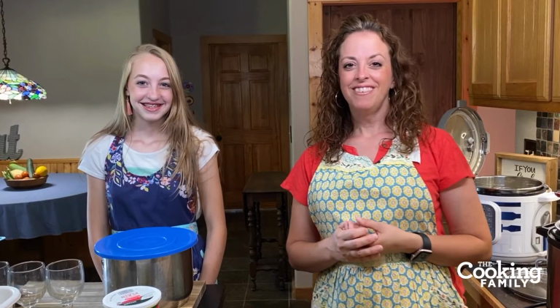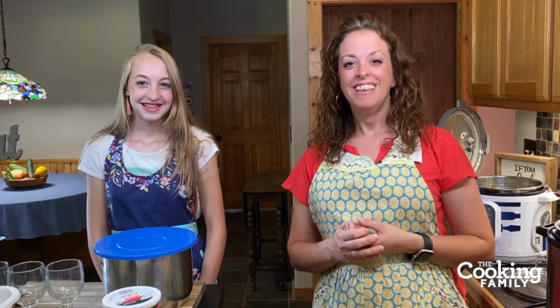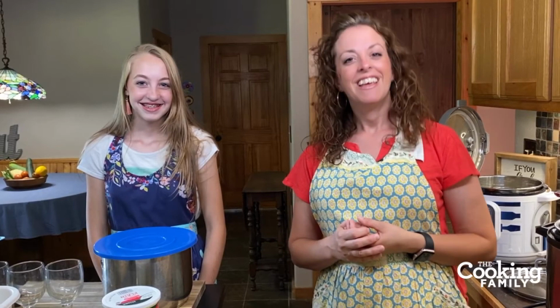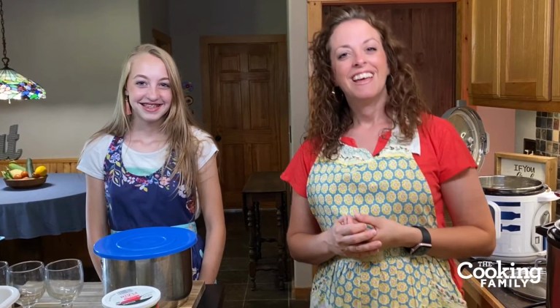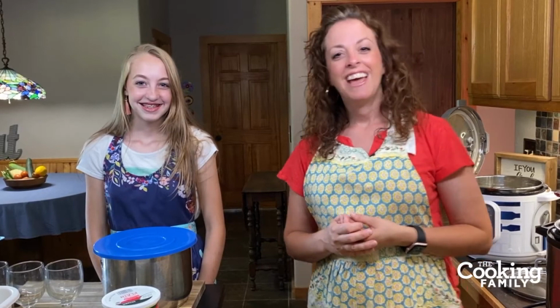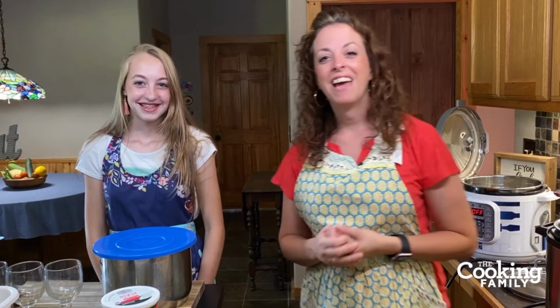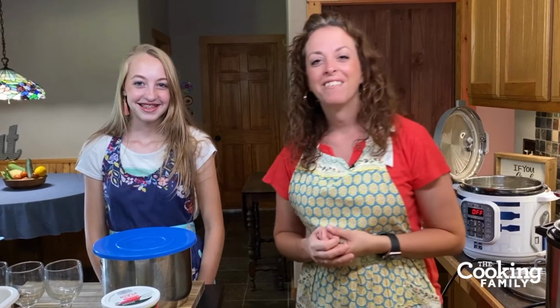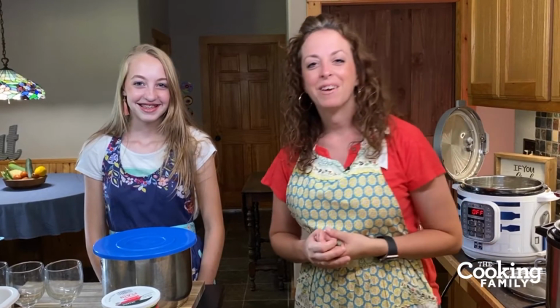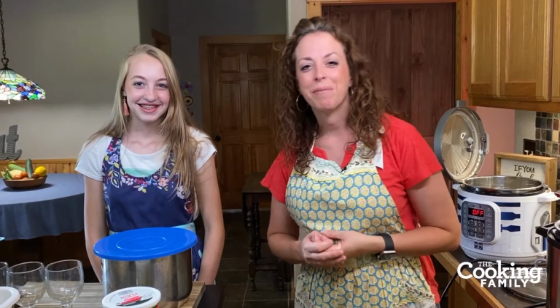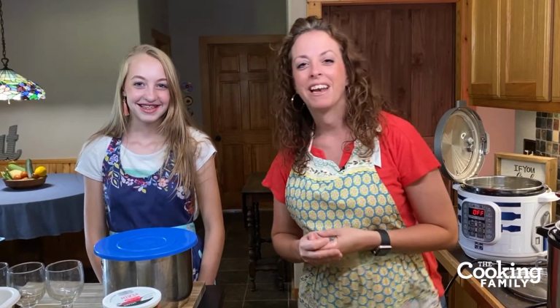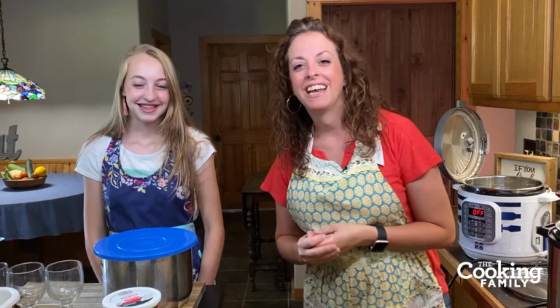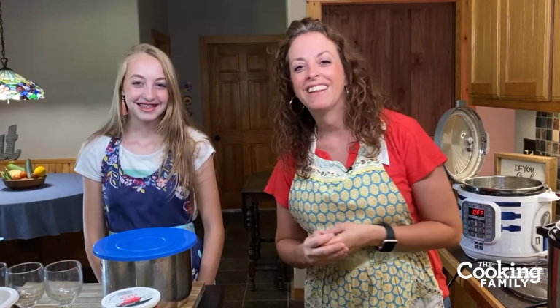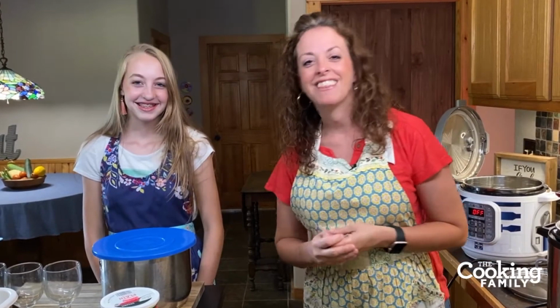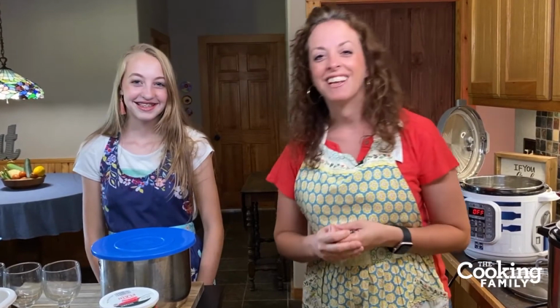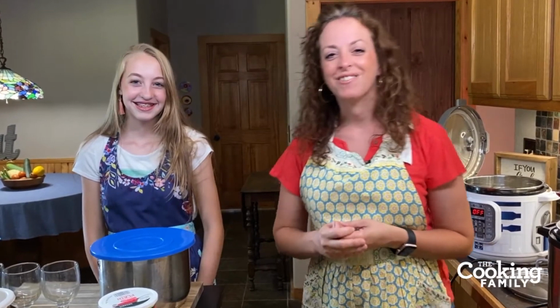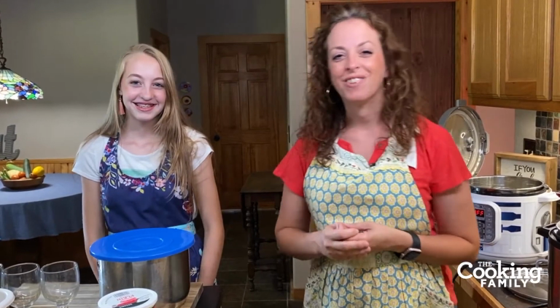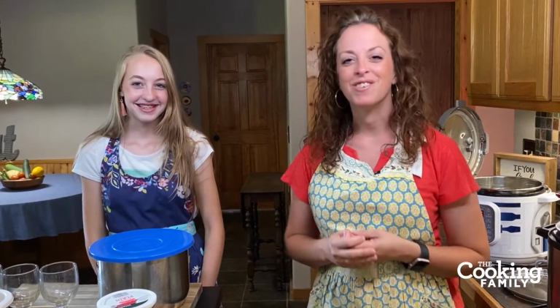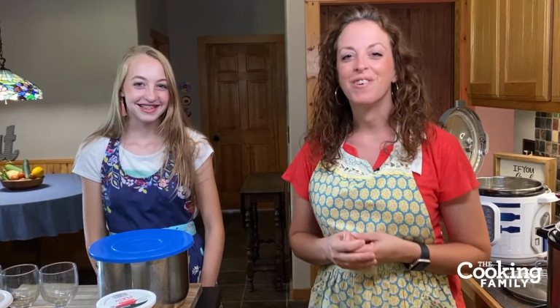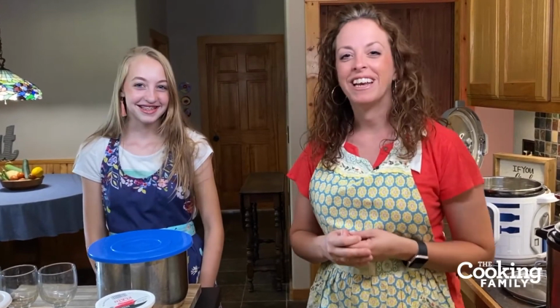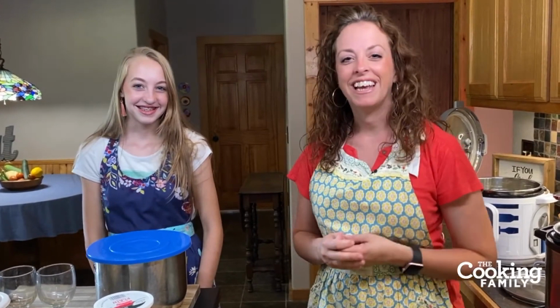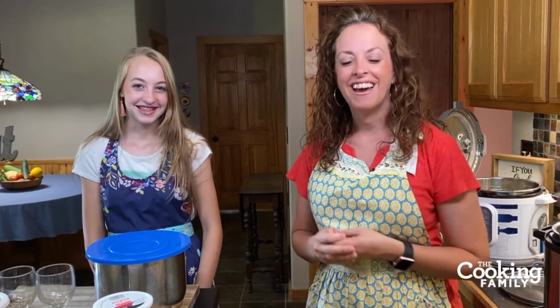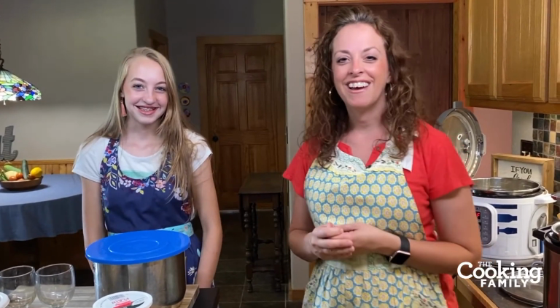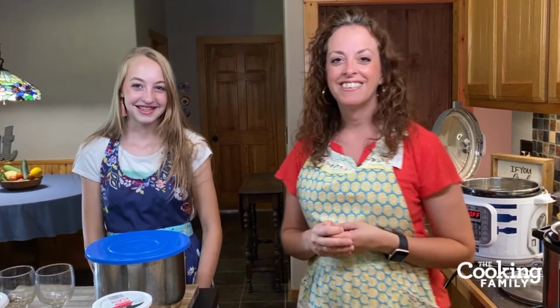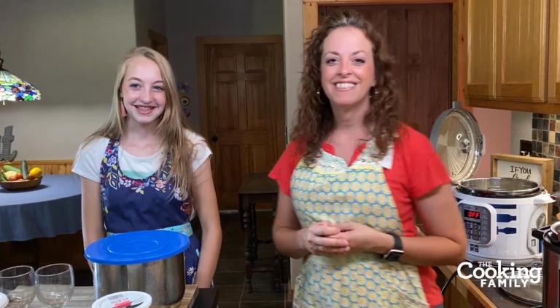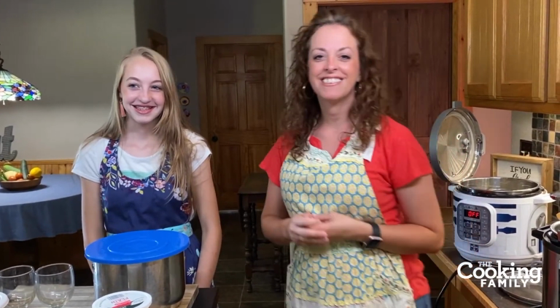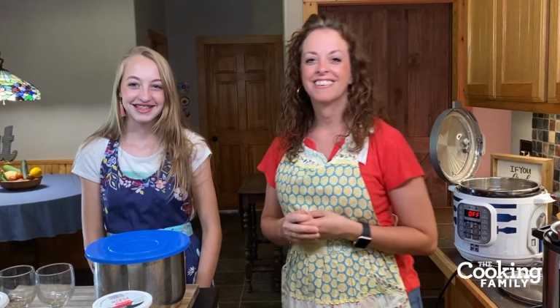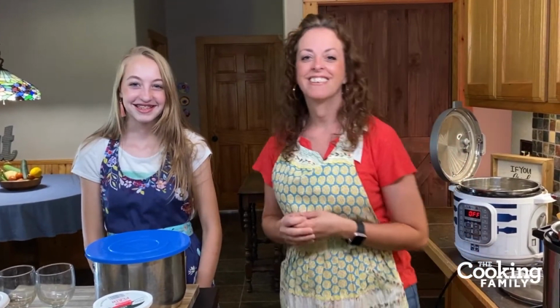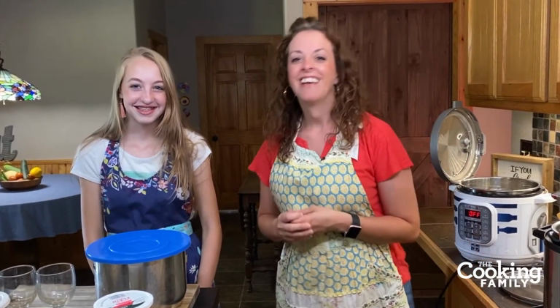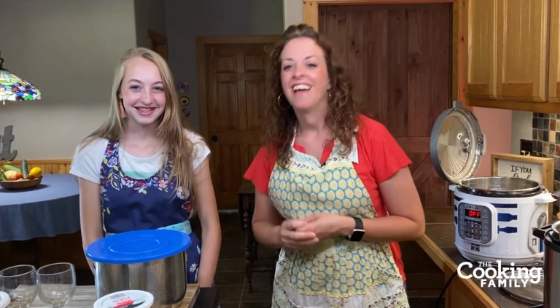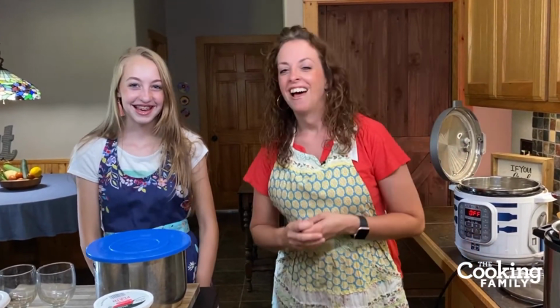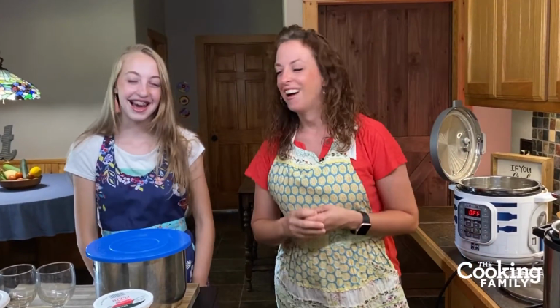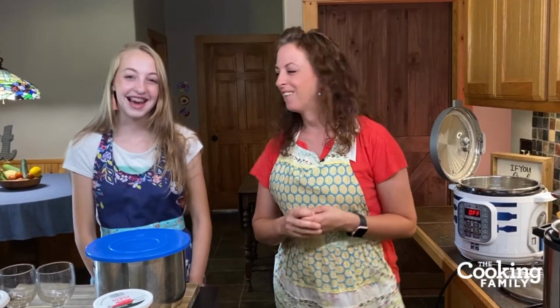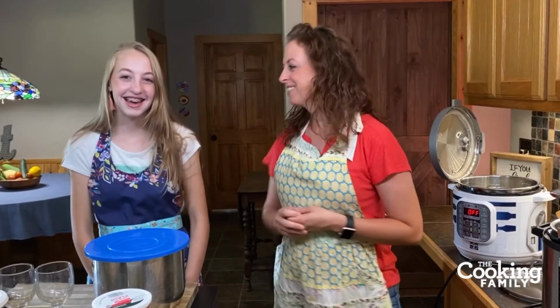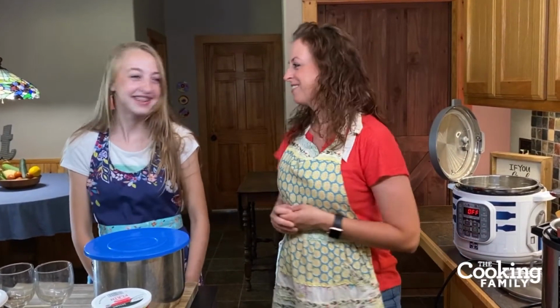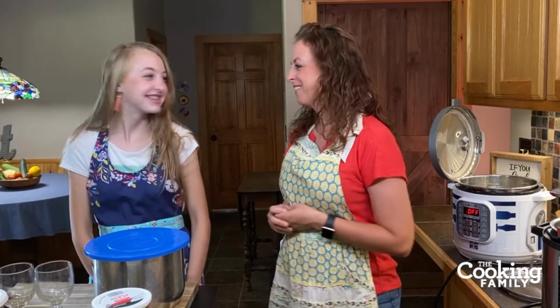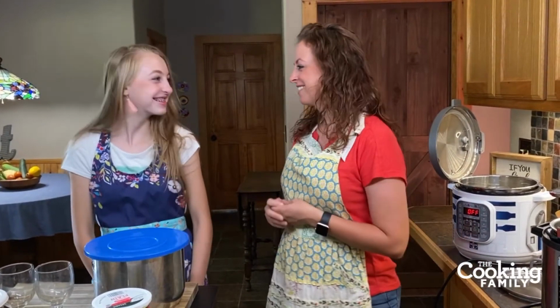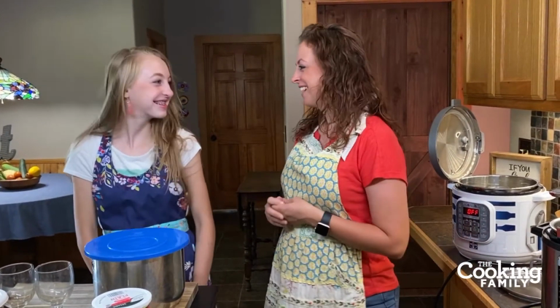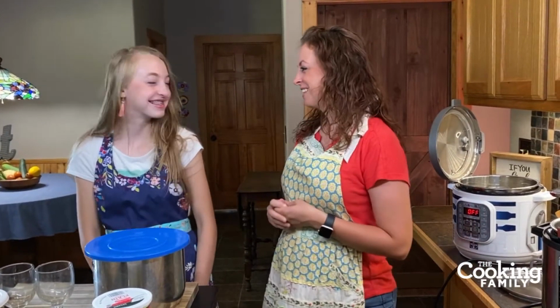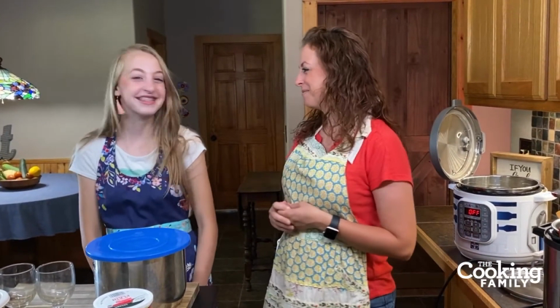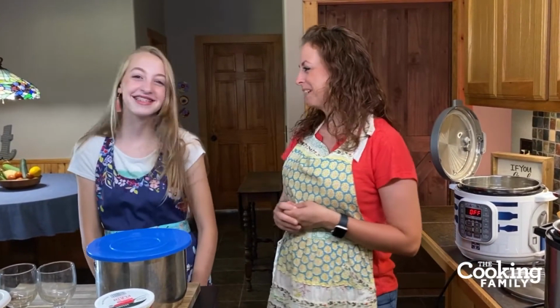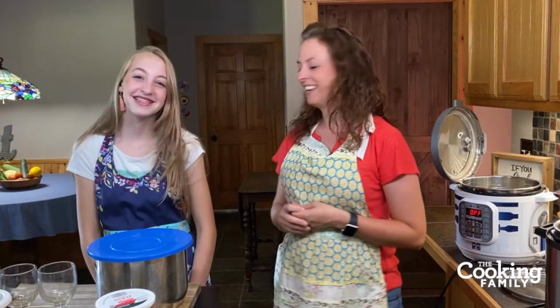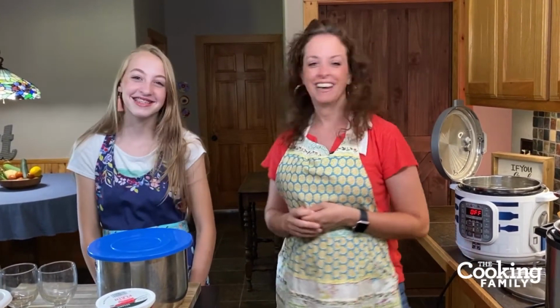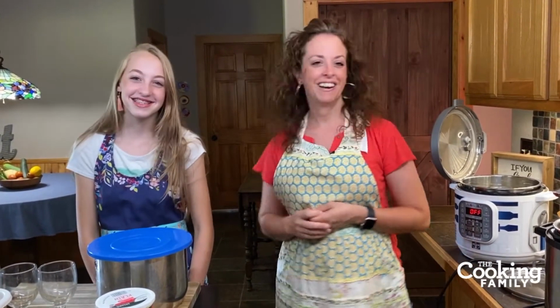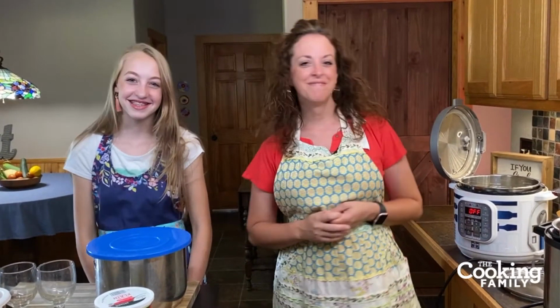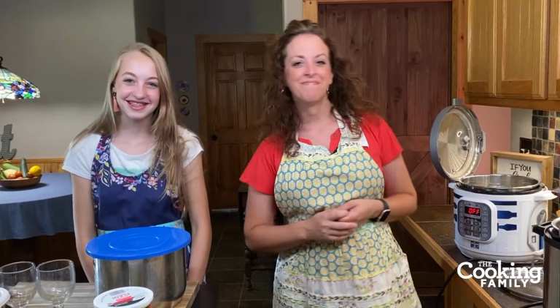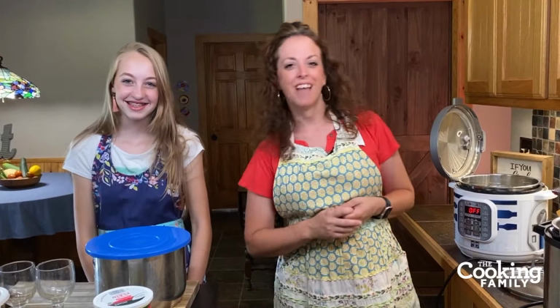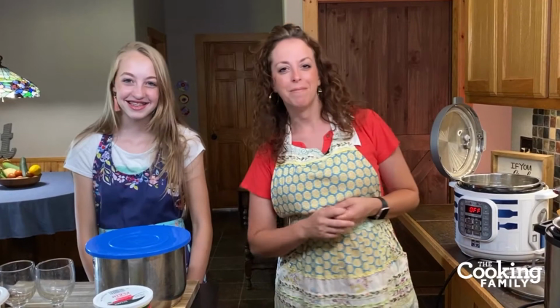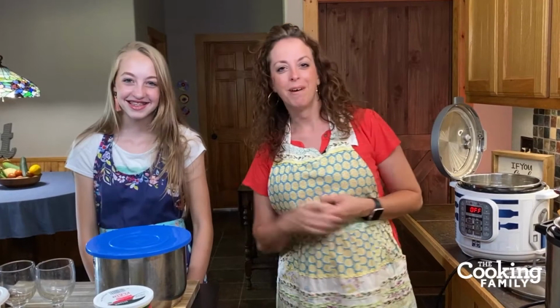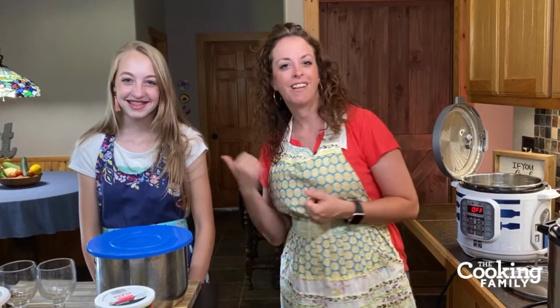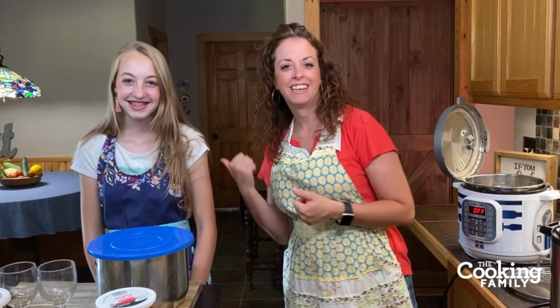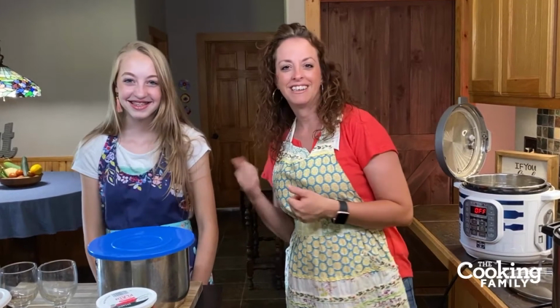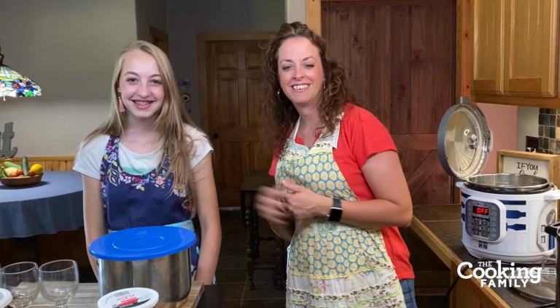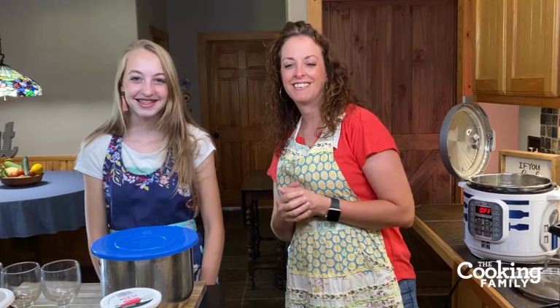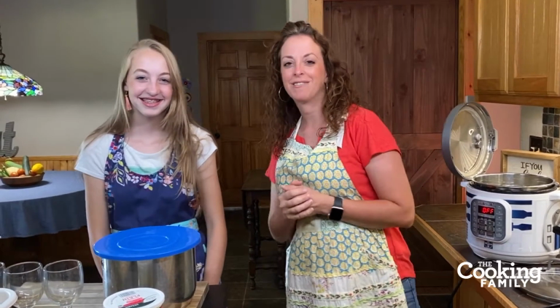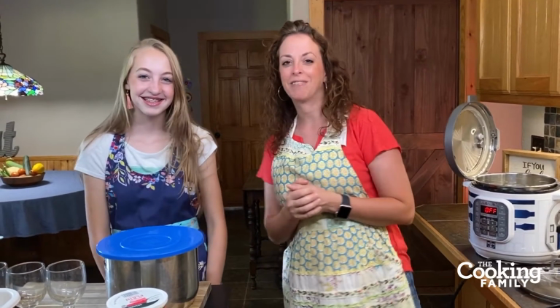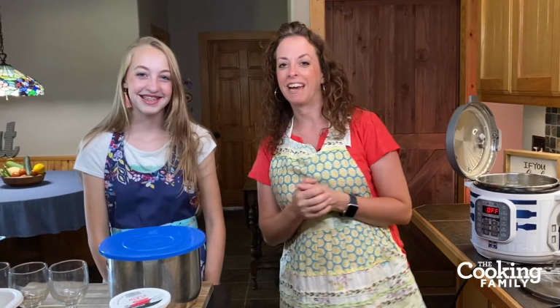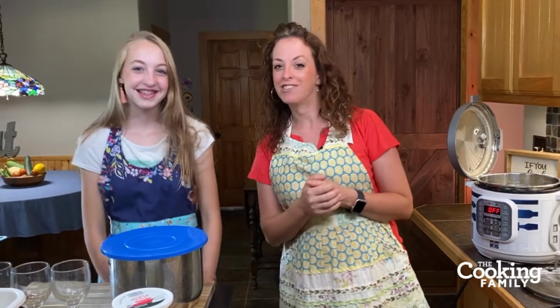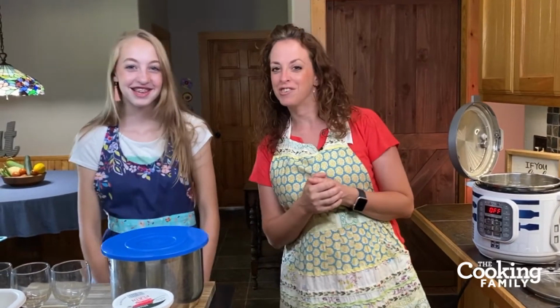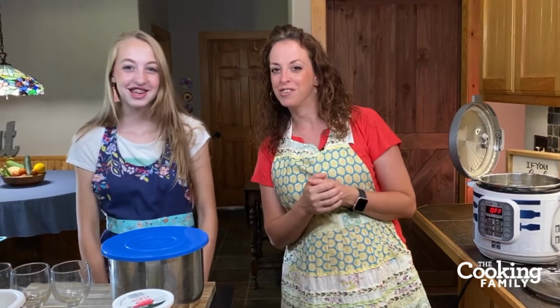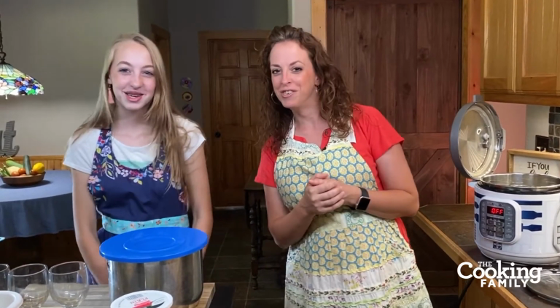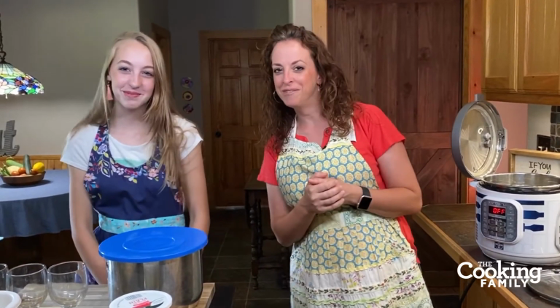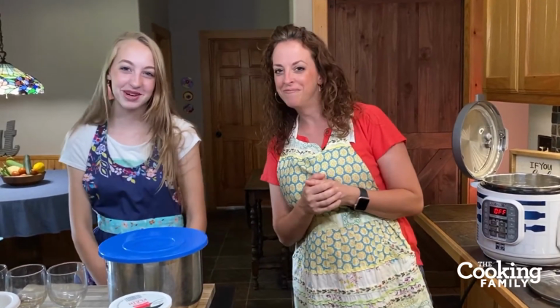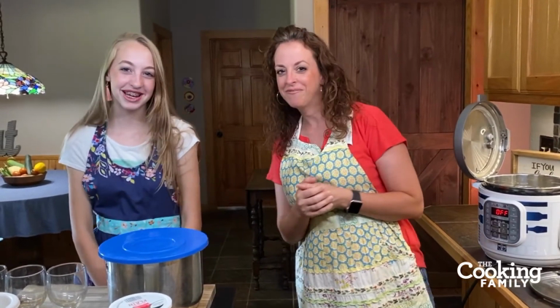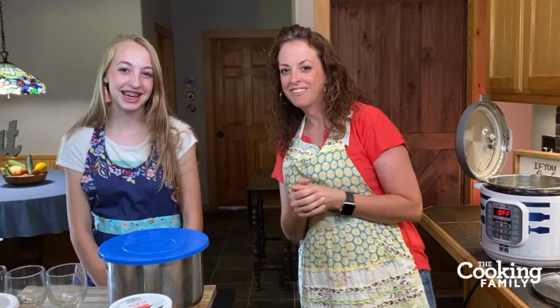Hey everybody, thanks for joining us. We're so excited to be here. I'm Holly and this is Rachel. Good morning.